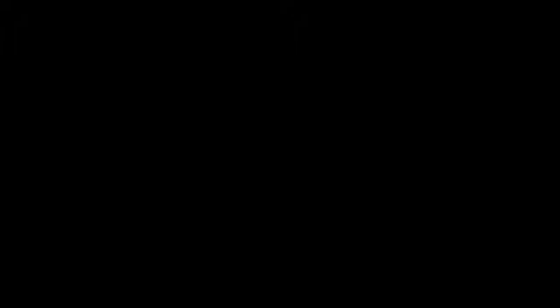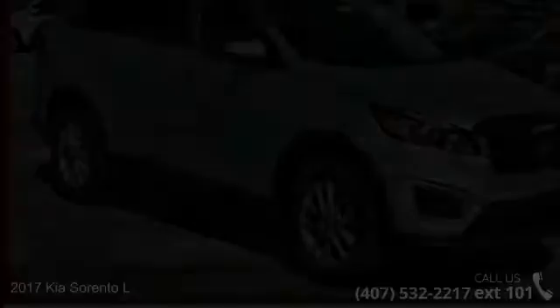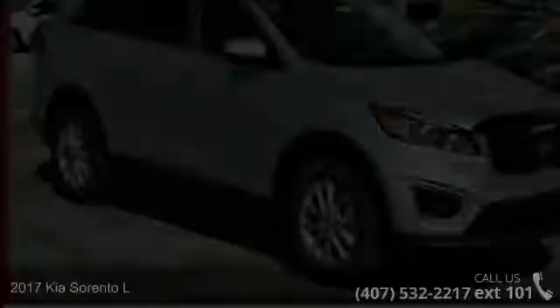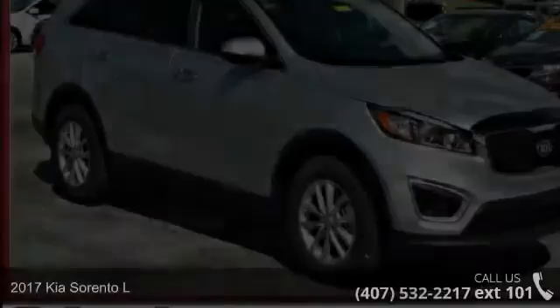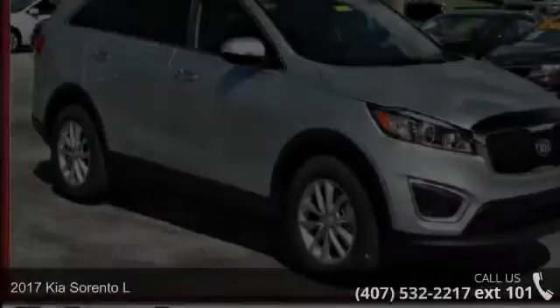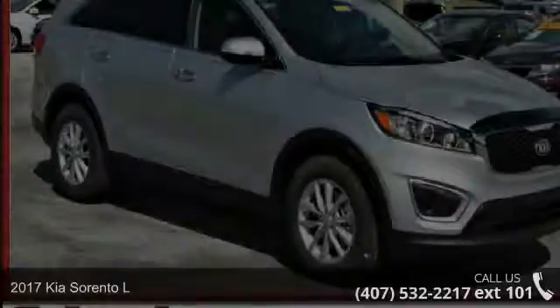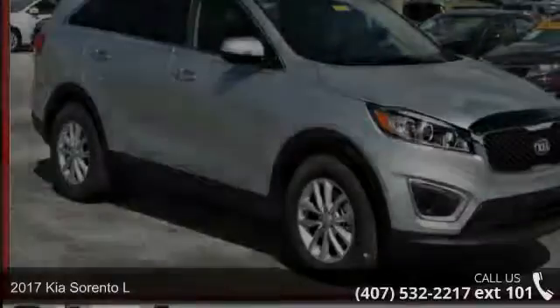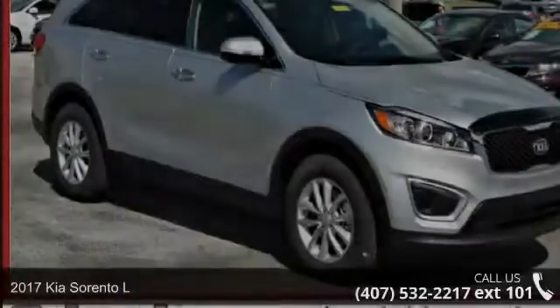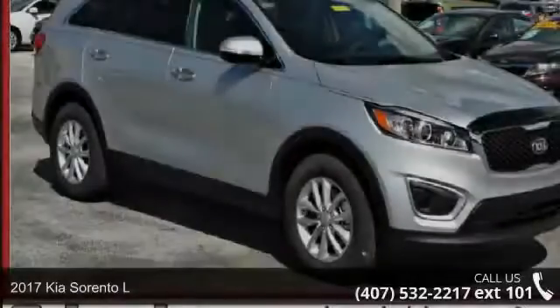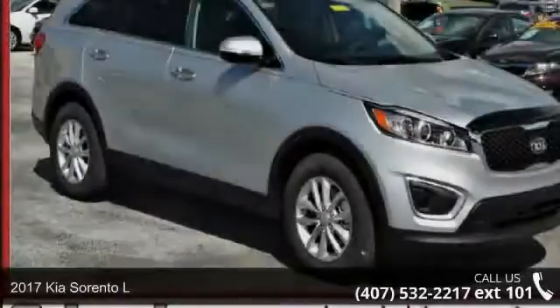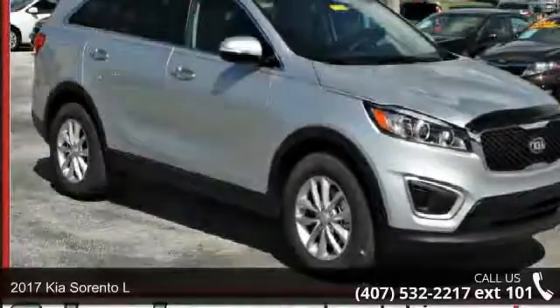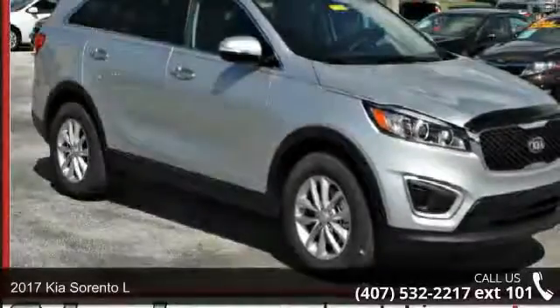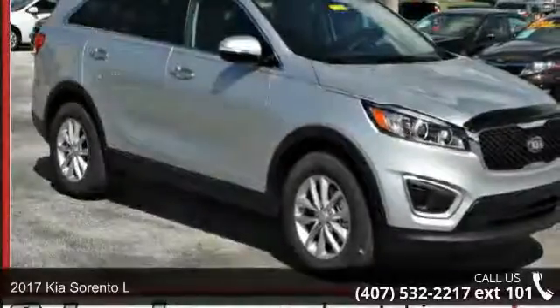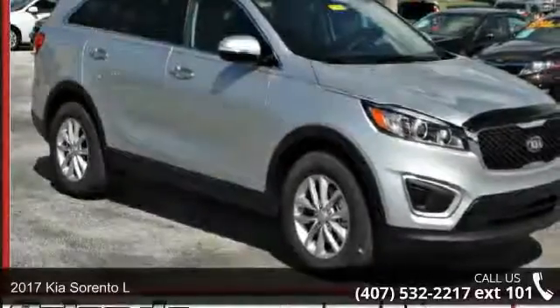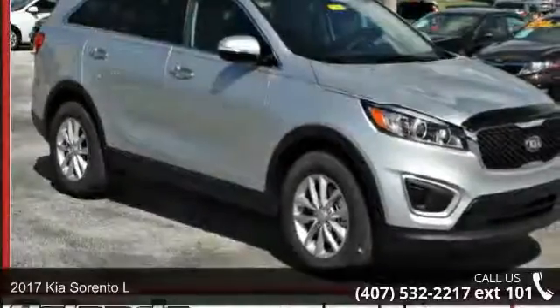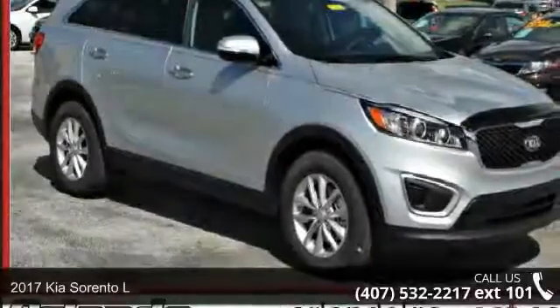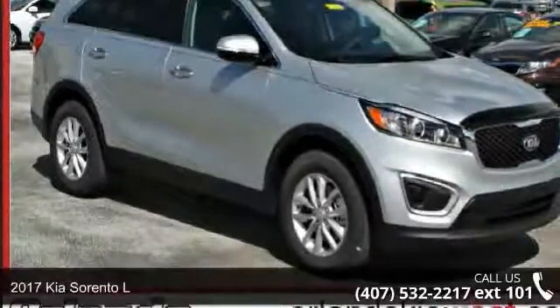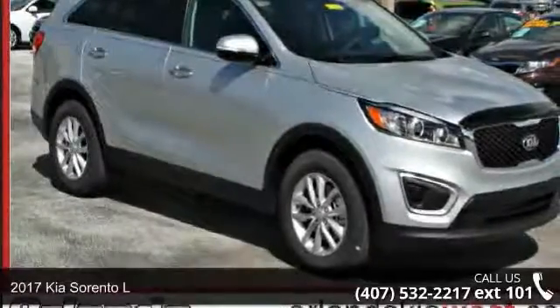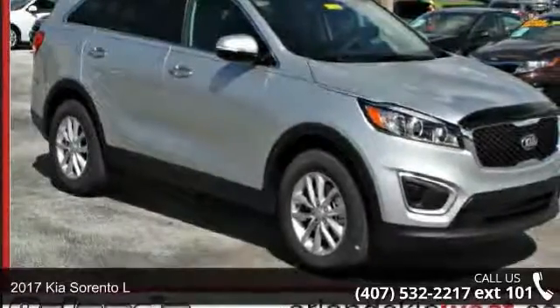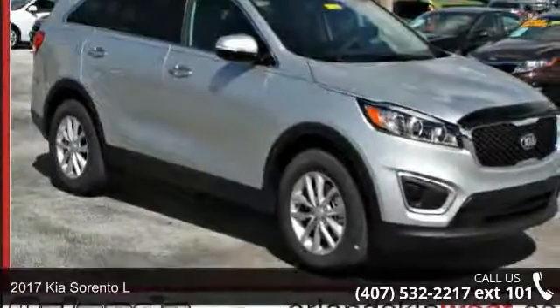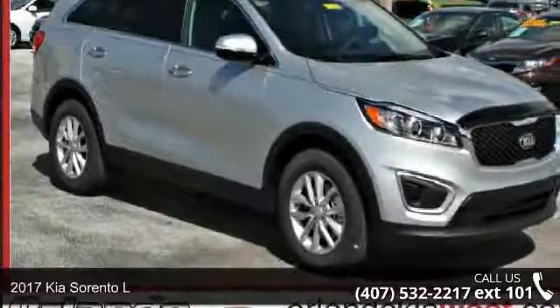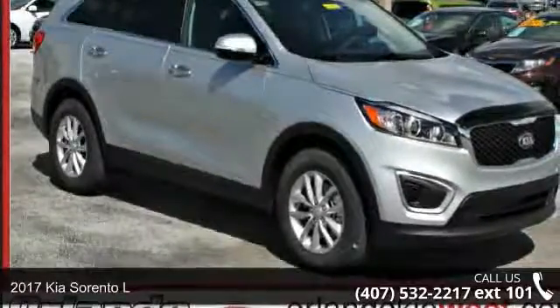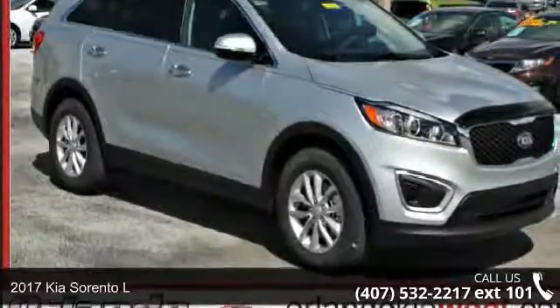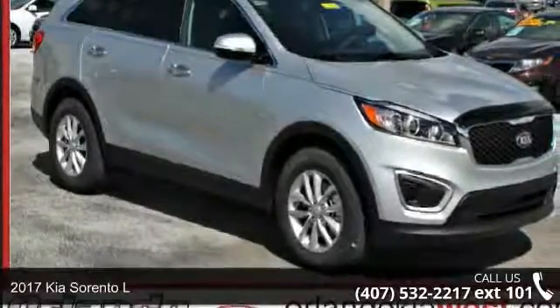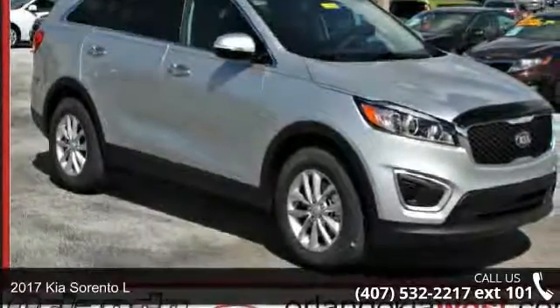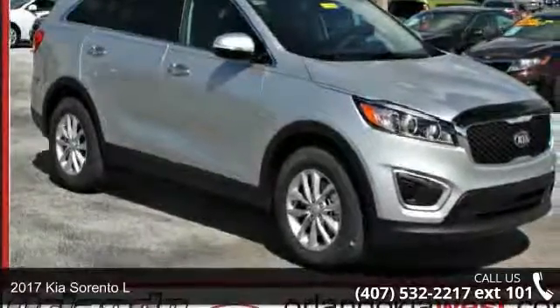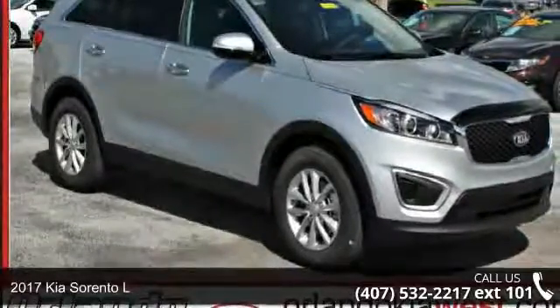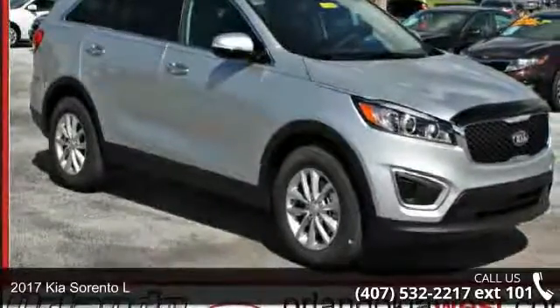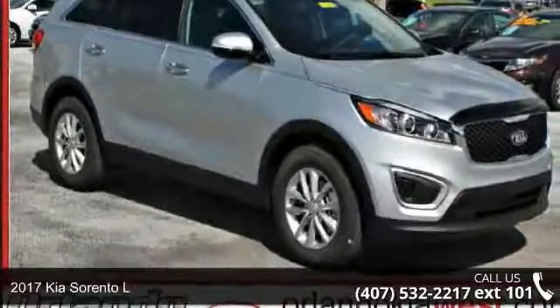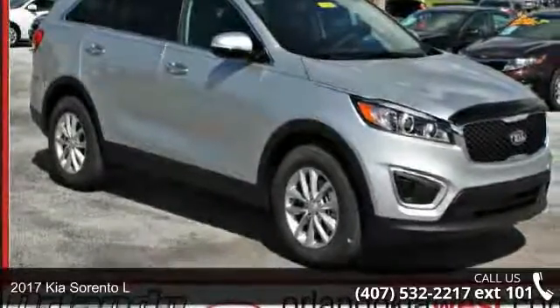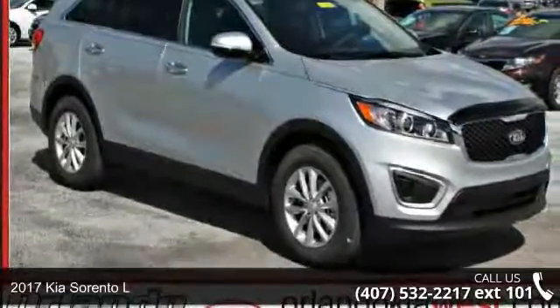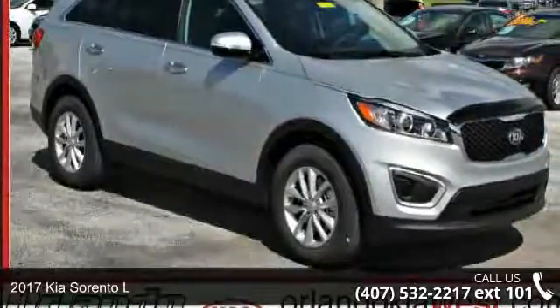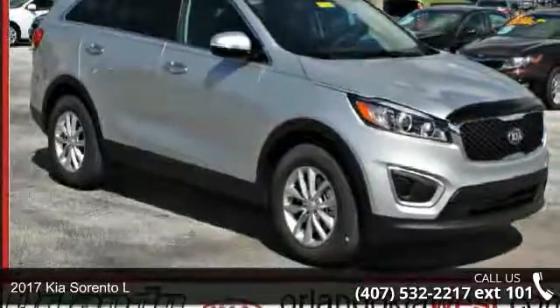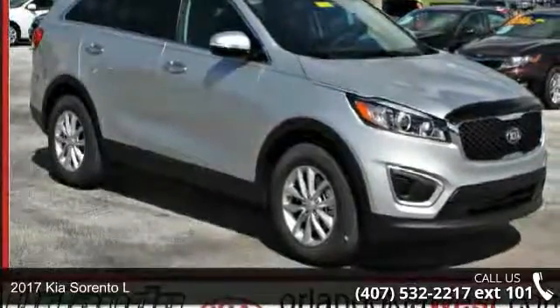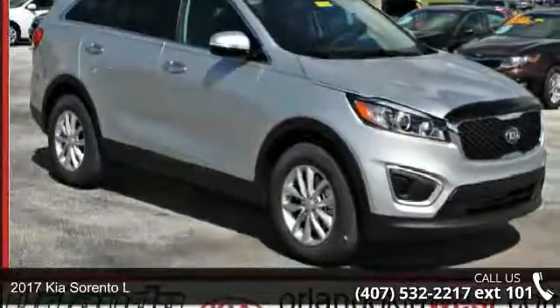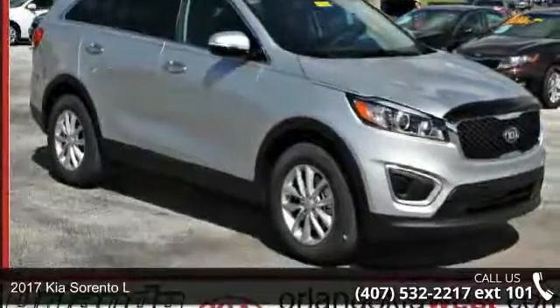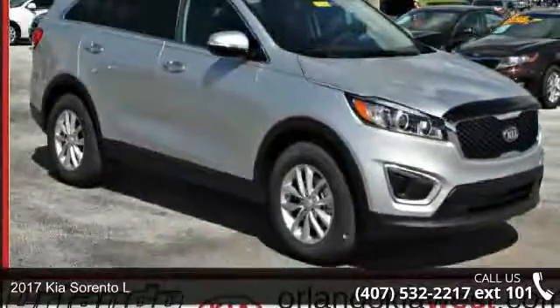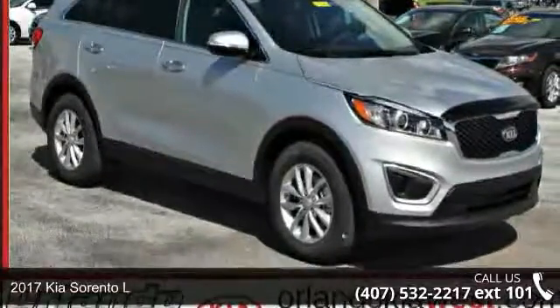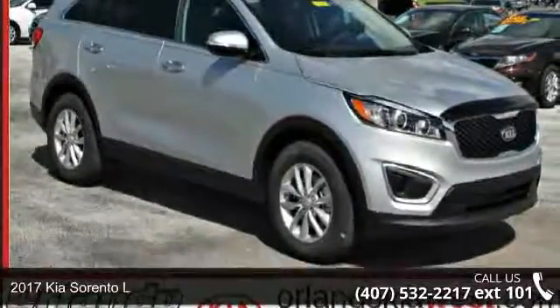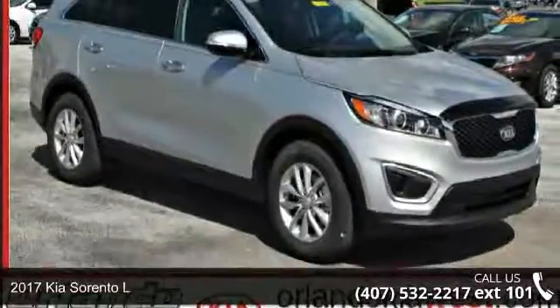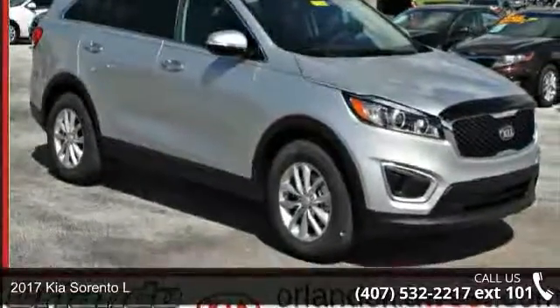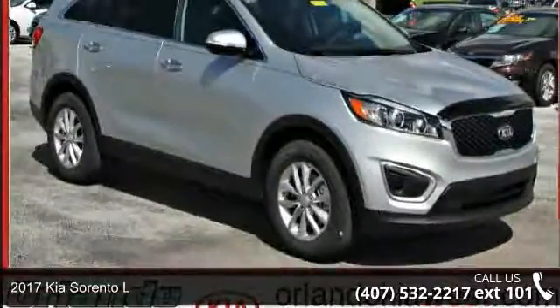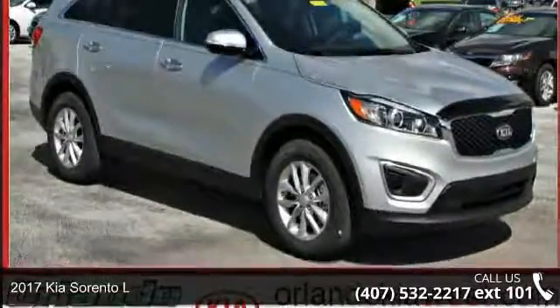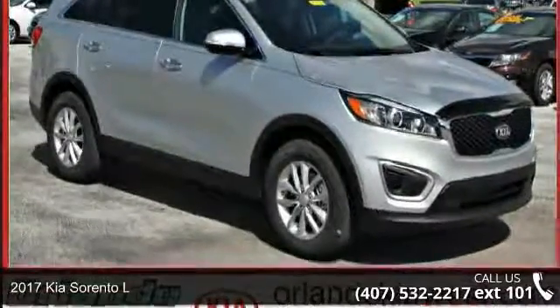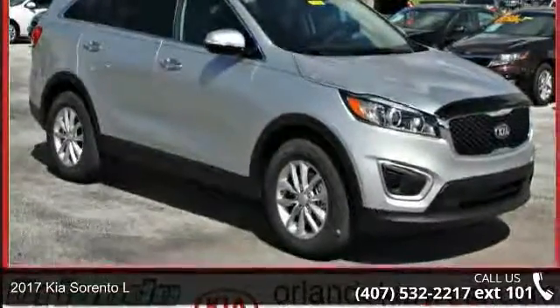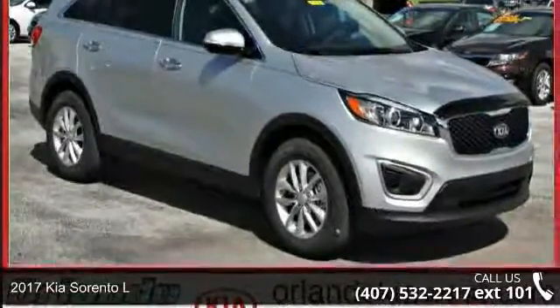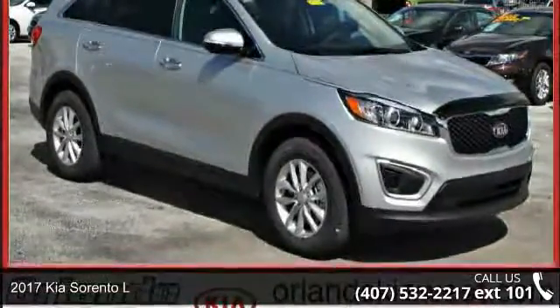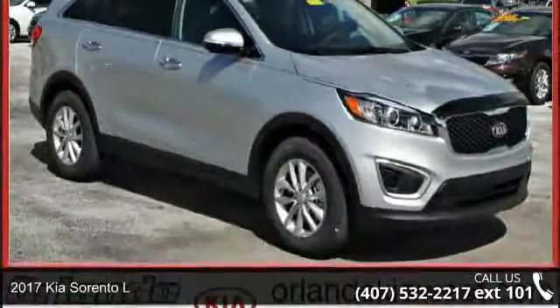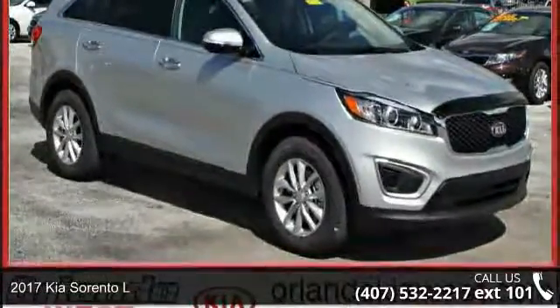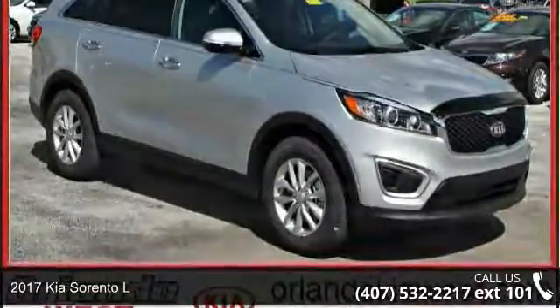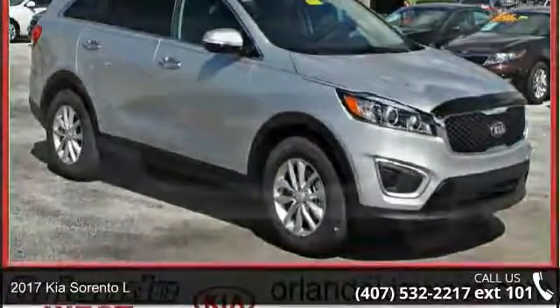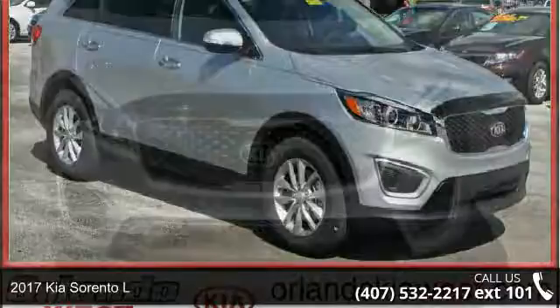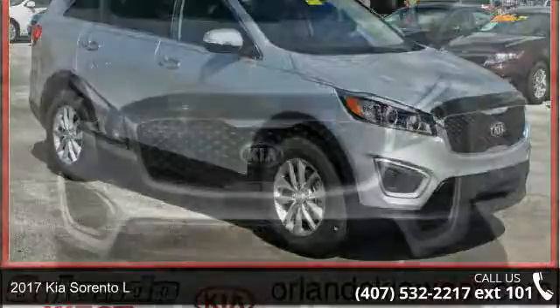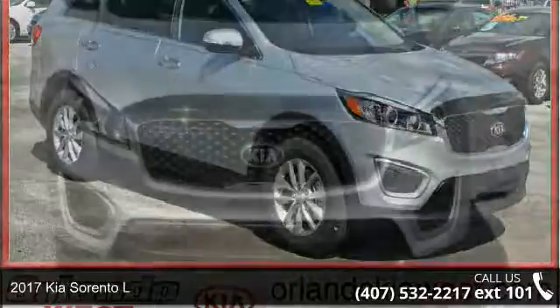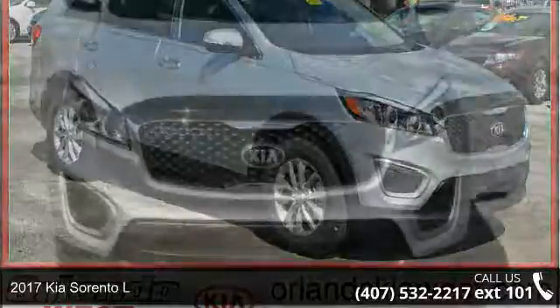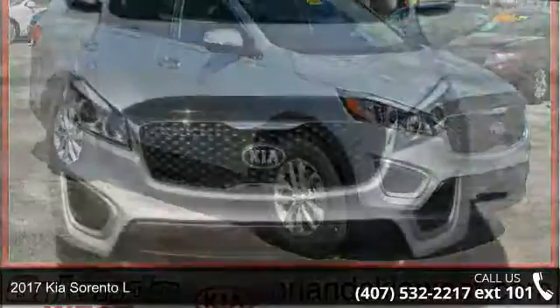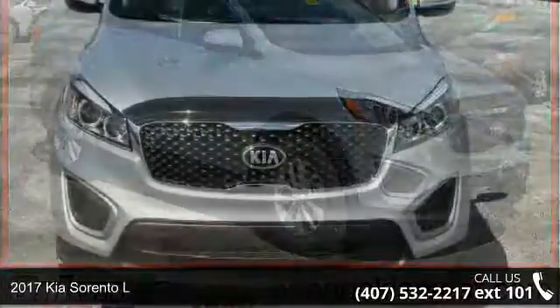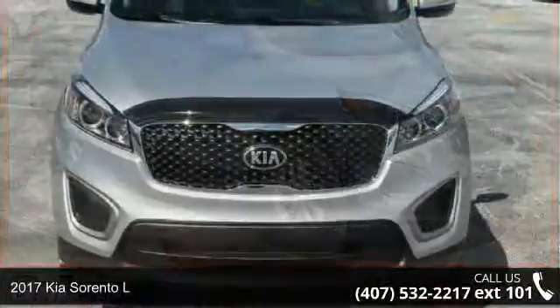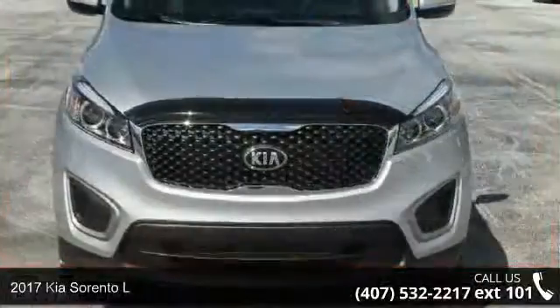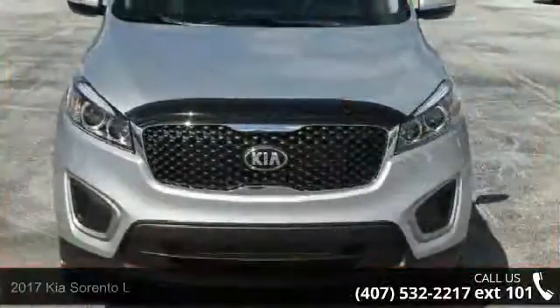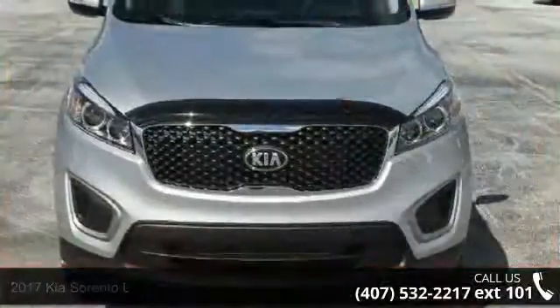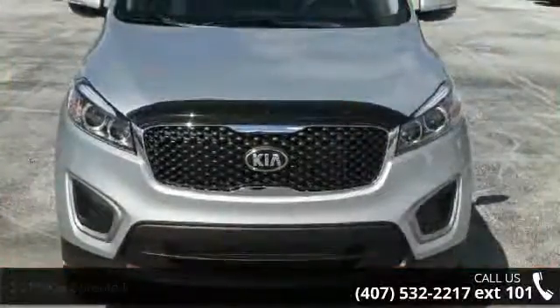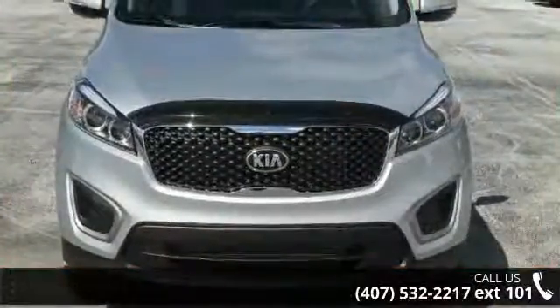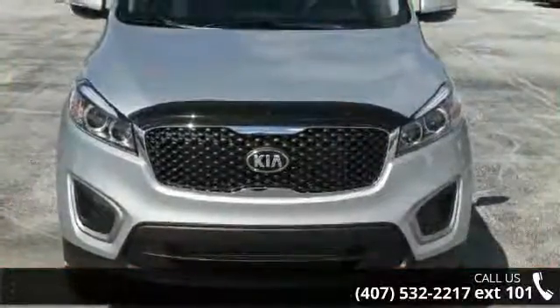Imagine yourself in this 2017 Kia Sorento L. This may be the set of wheels you've been looking for.